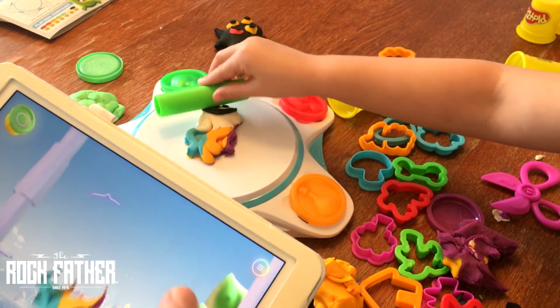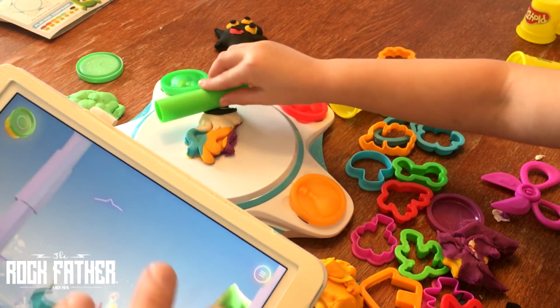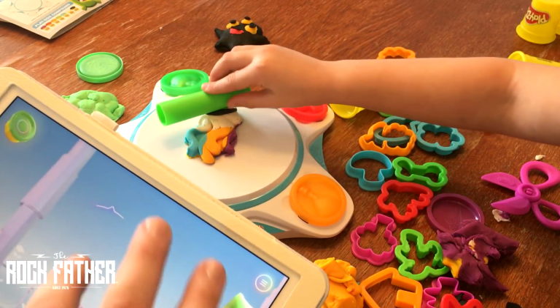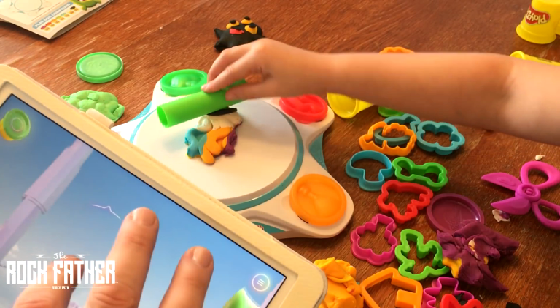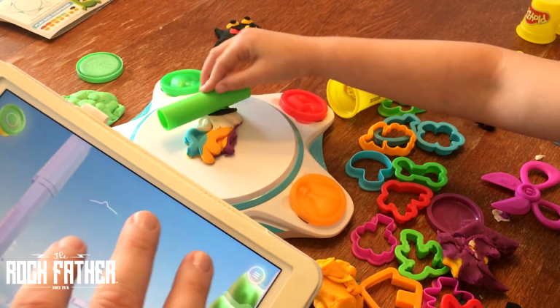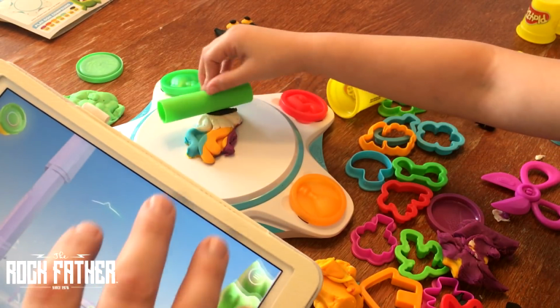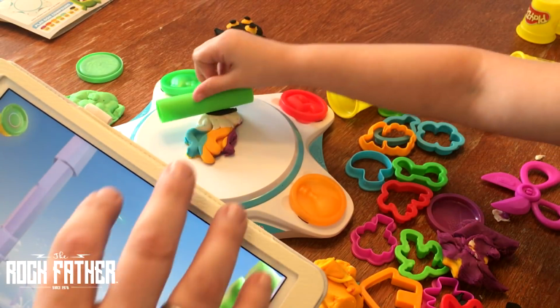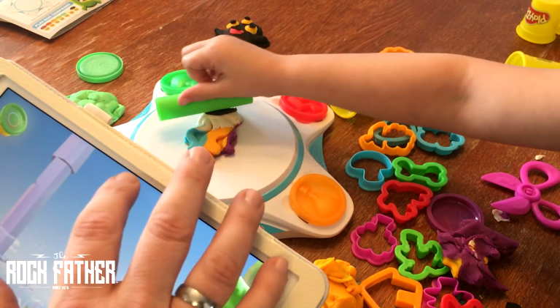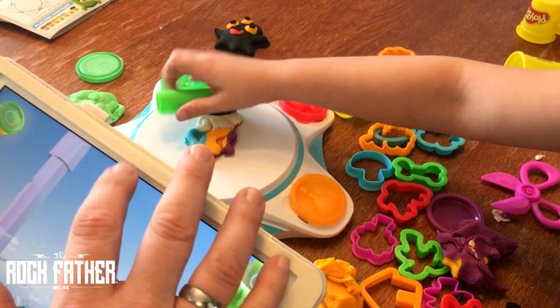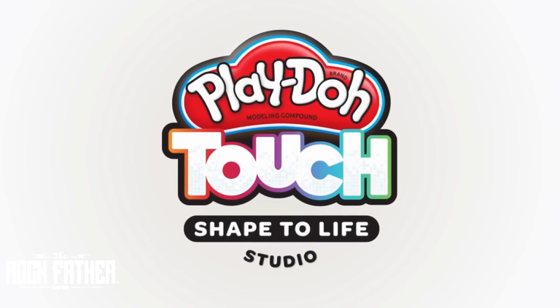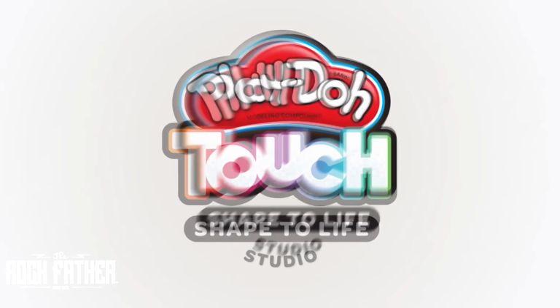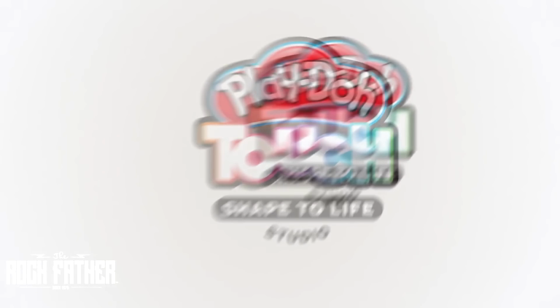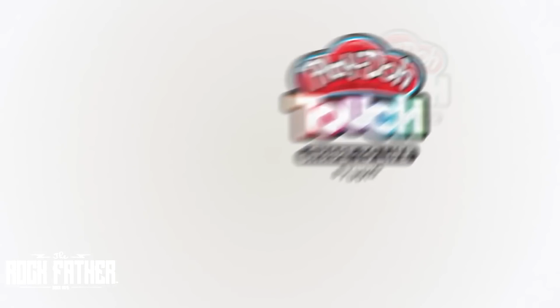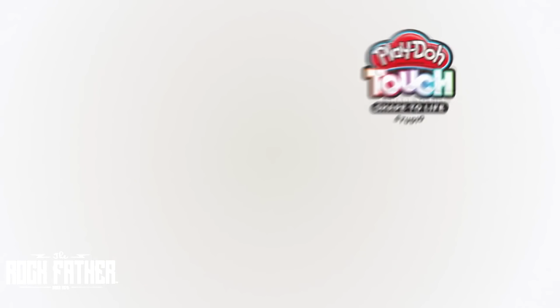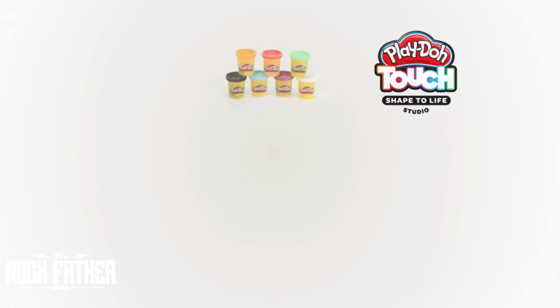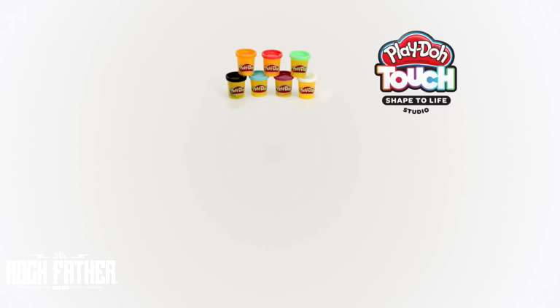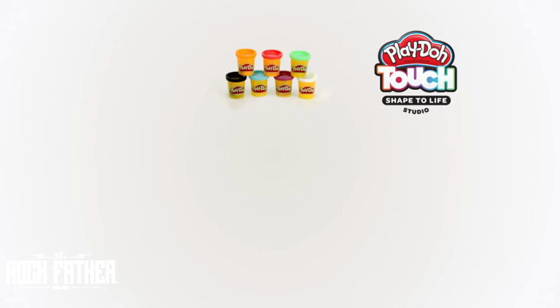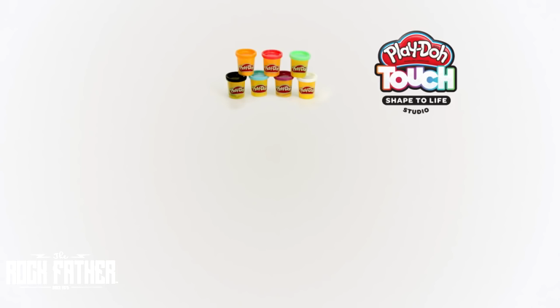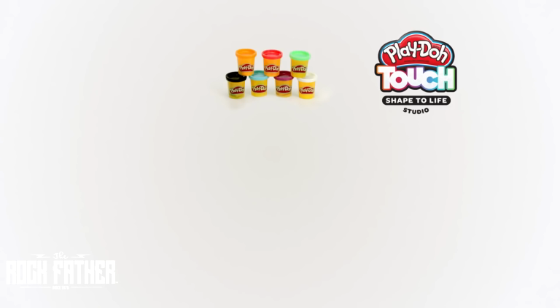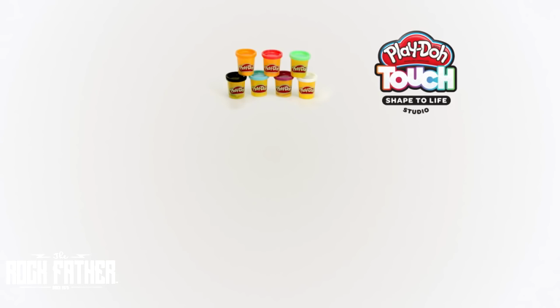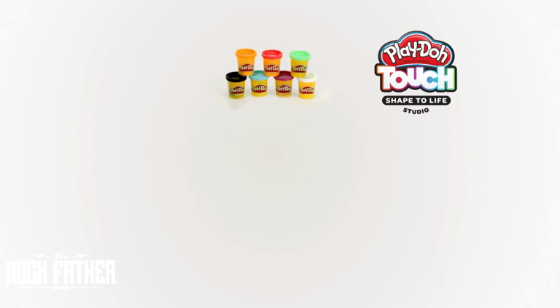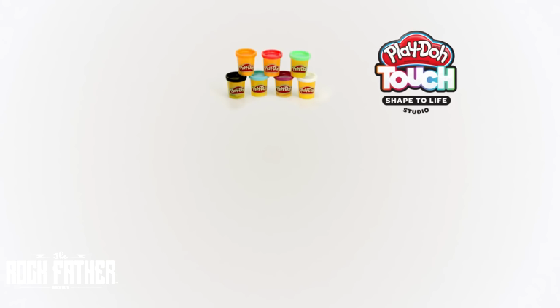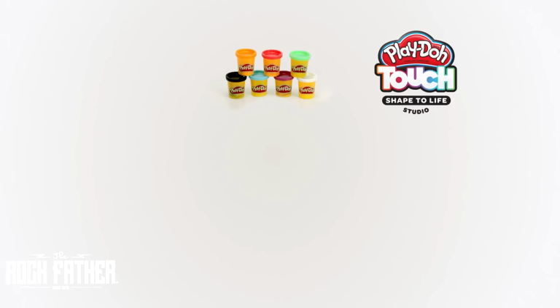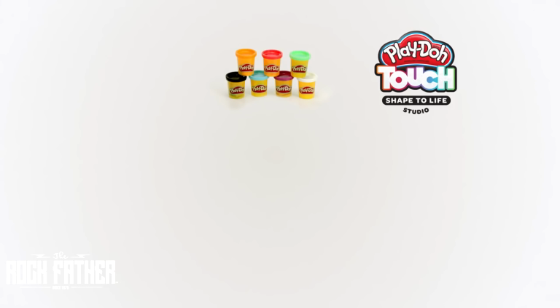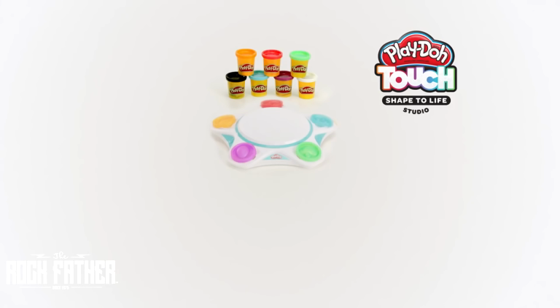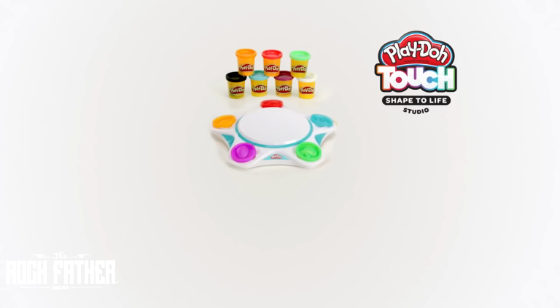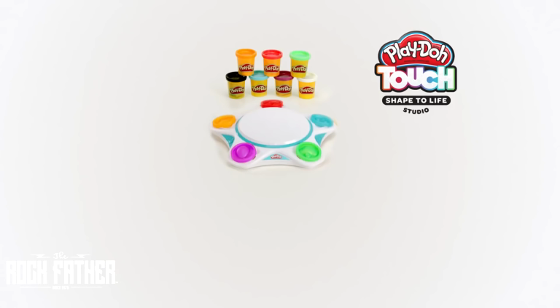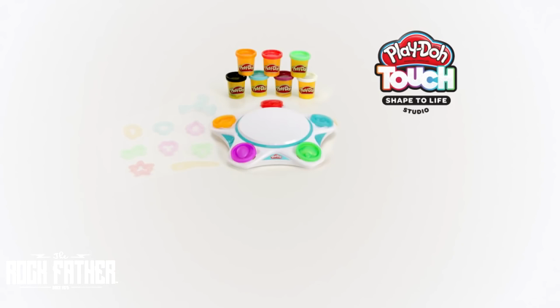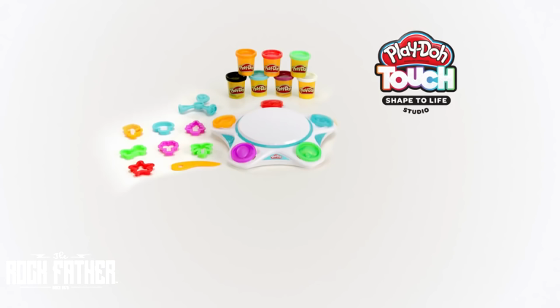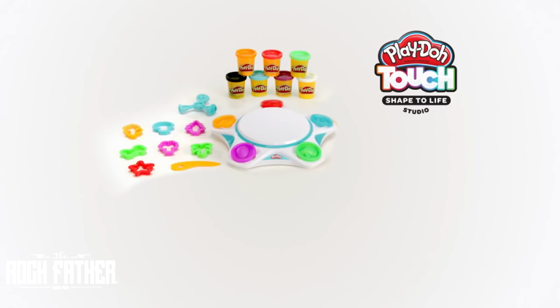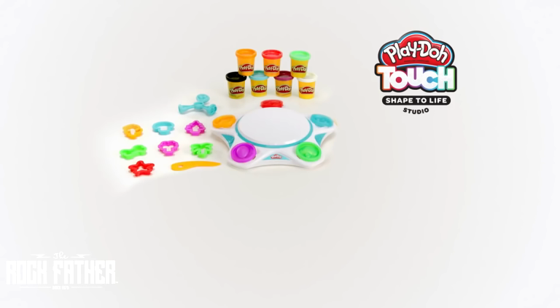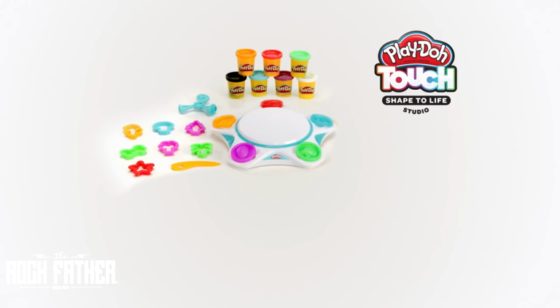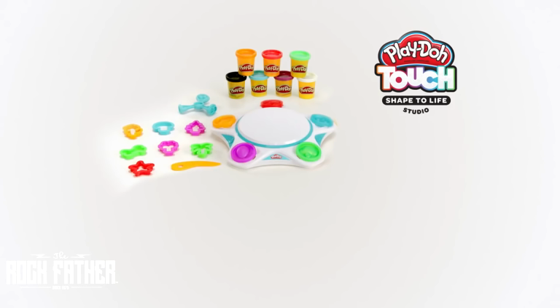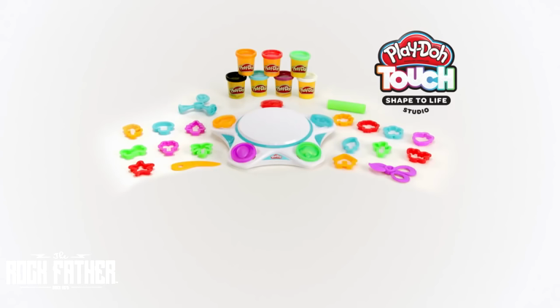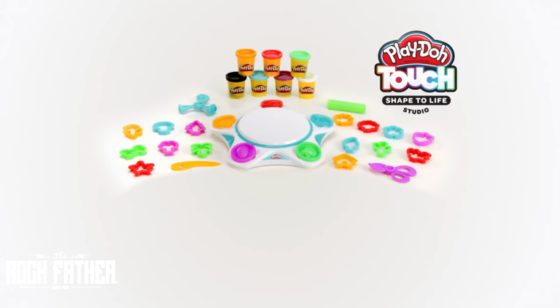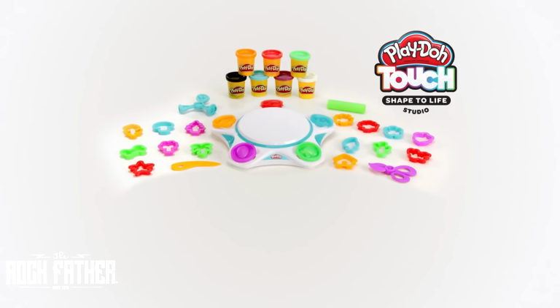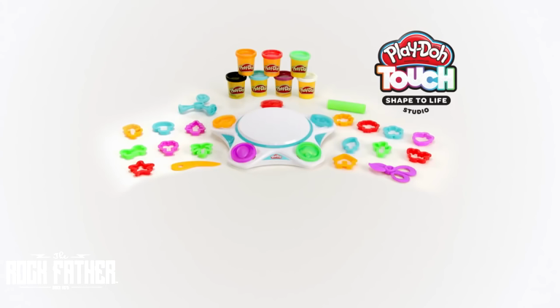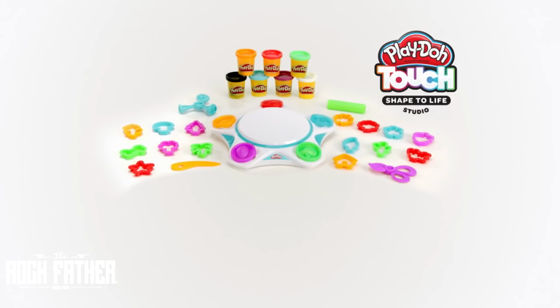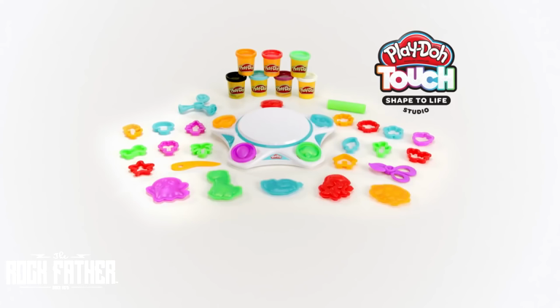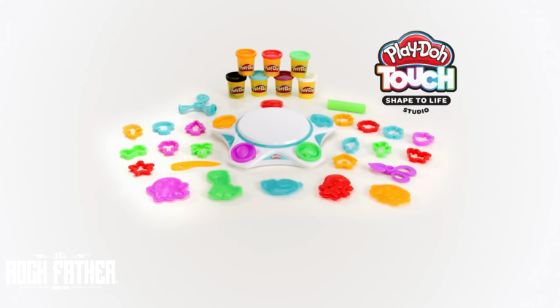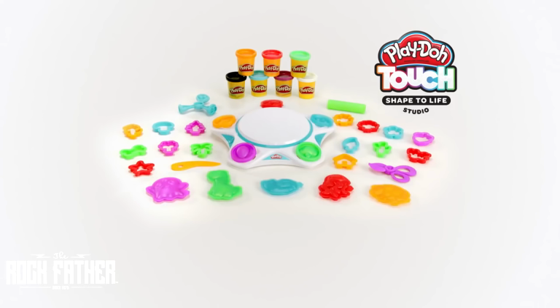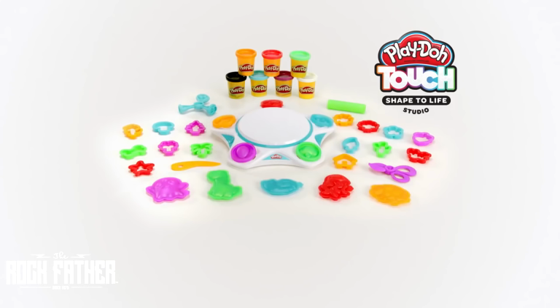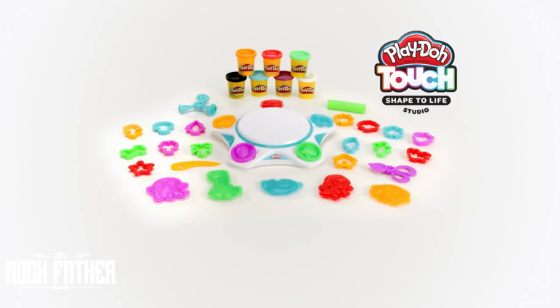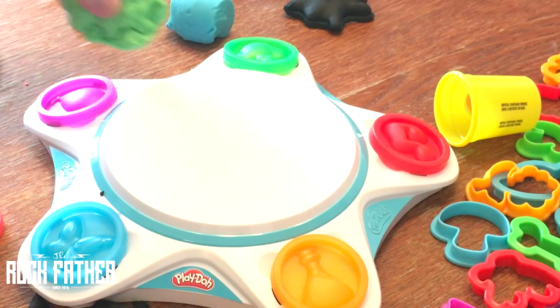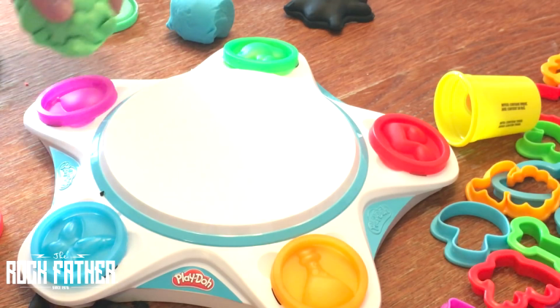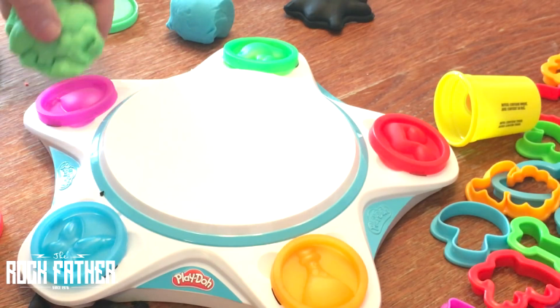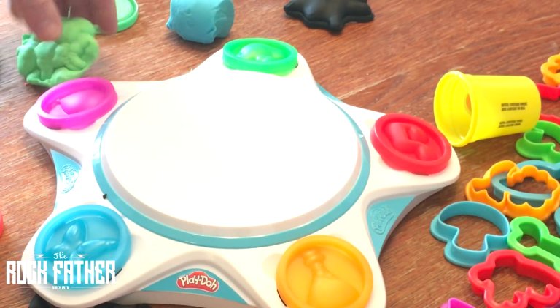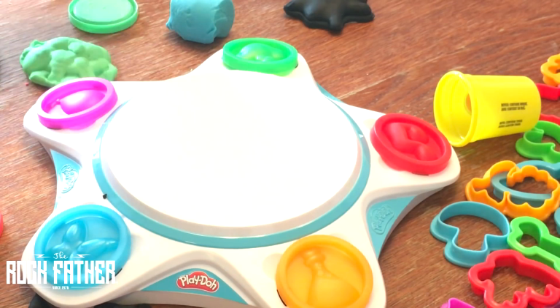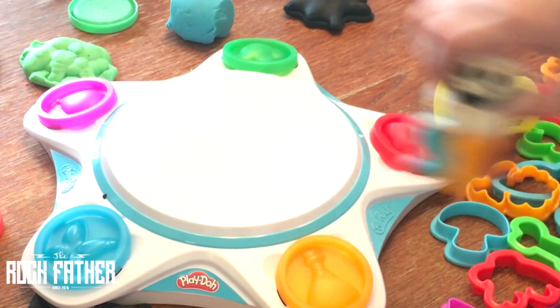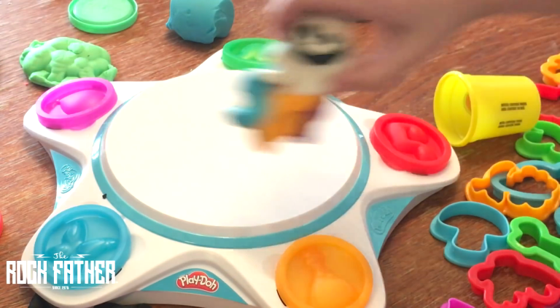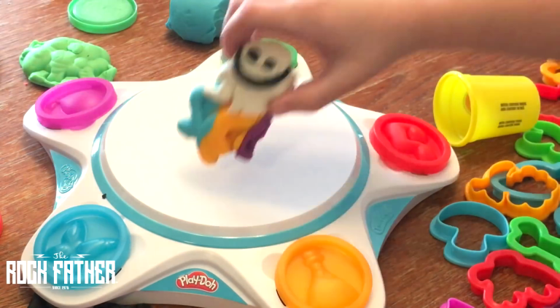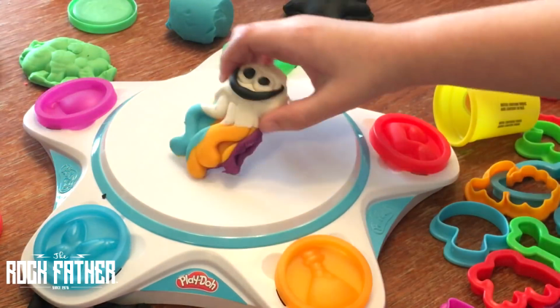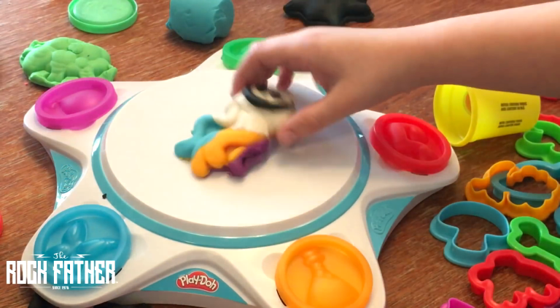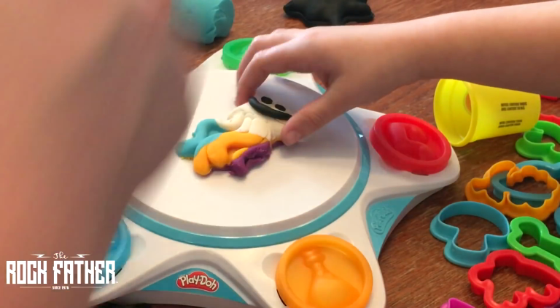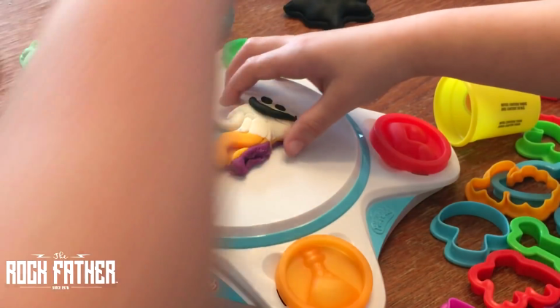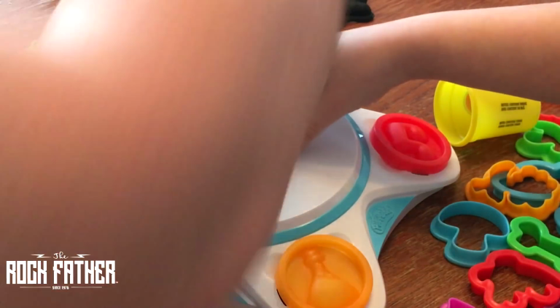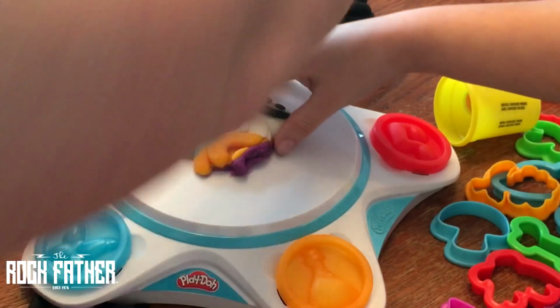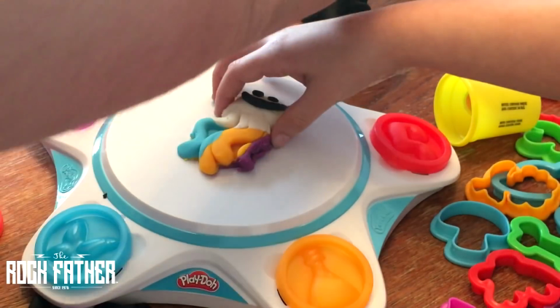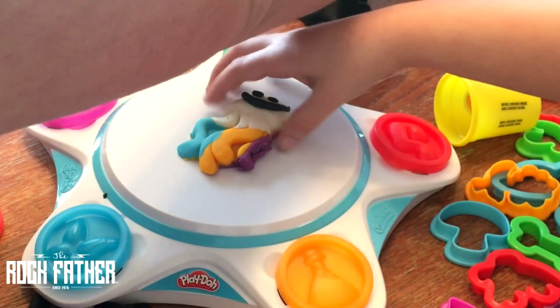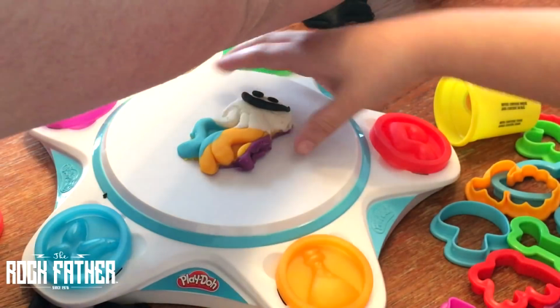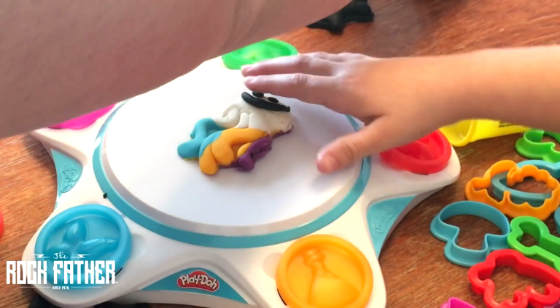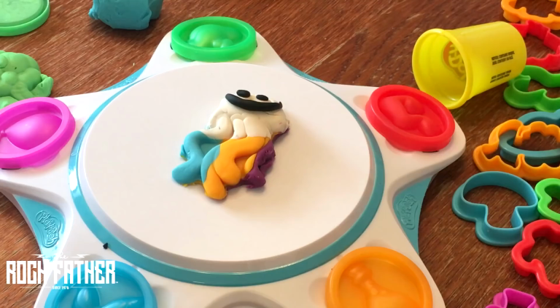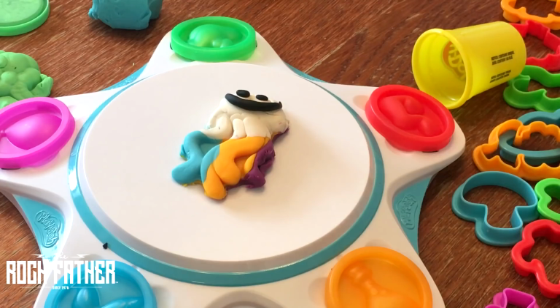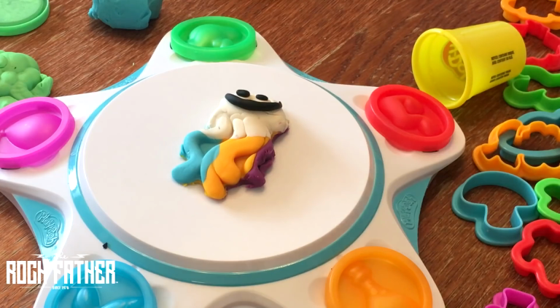This set comes with seven cans of Play-Doh, a collection of shapers and tools, and then the base which is the Play-Doh Touch Studio.